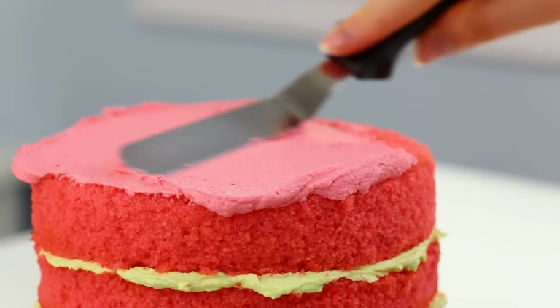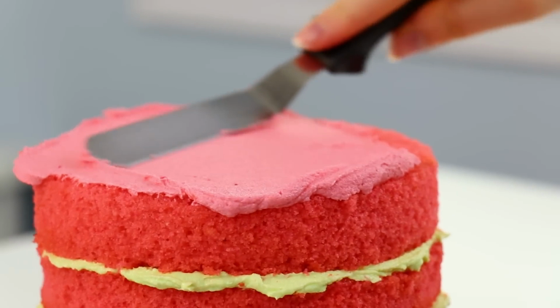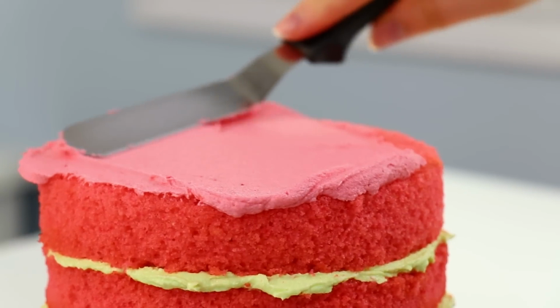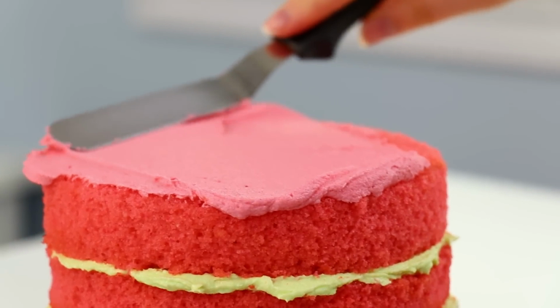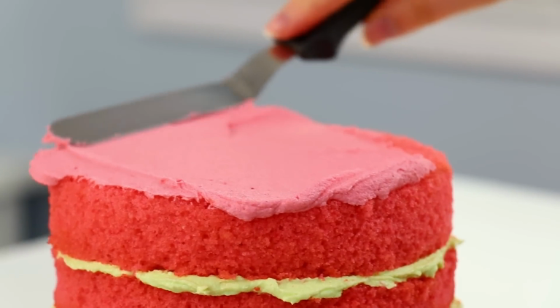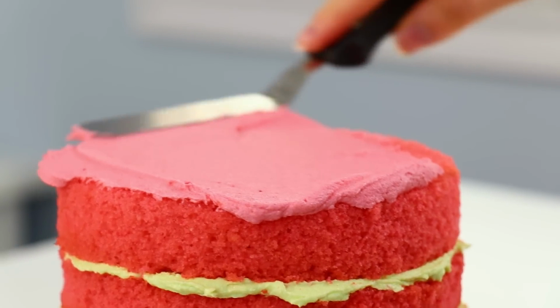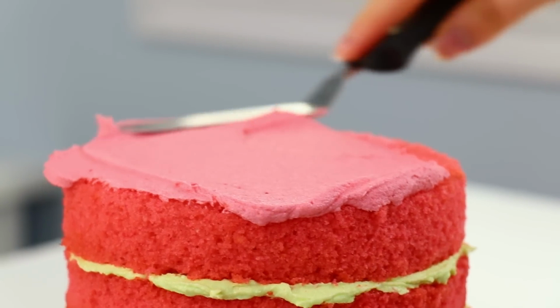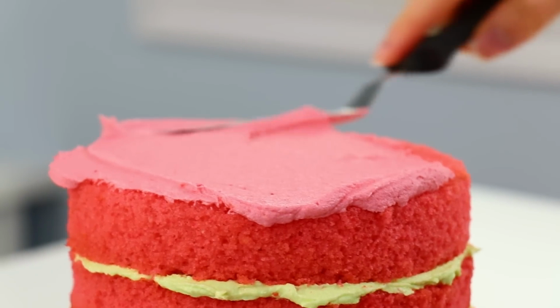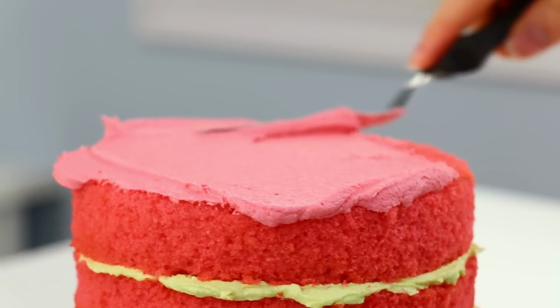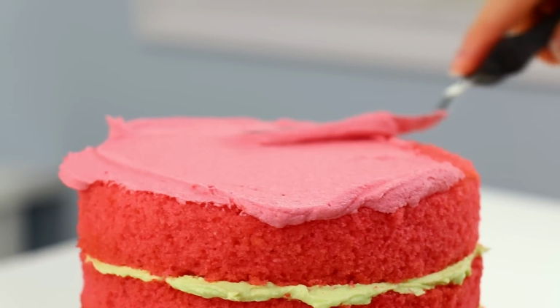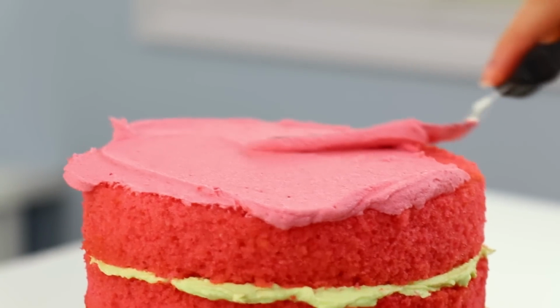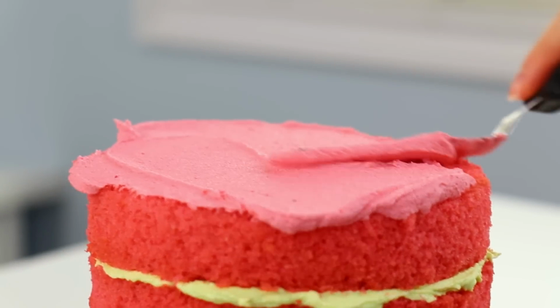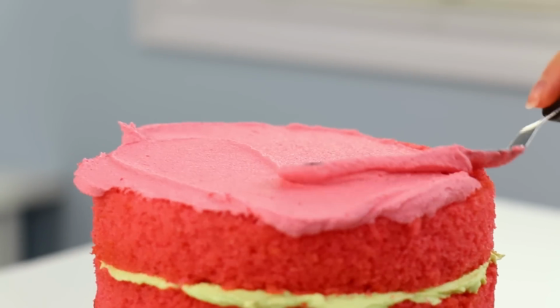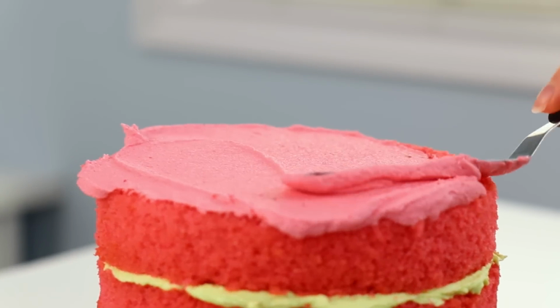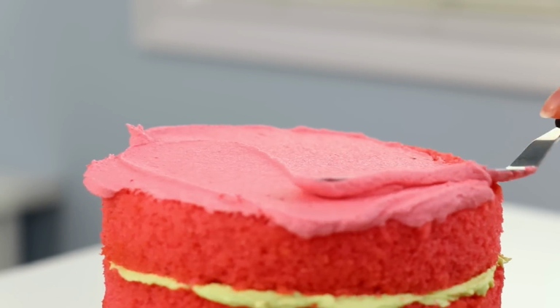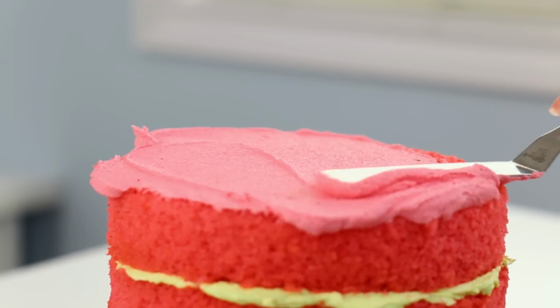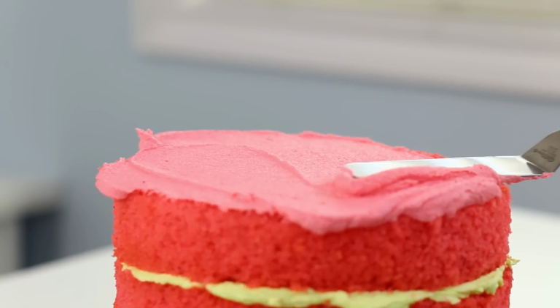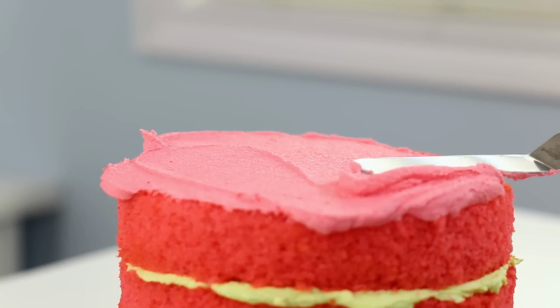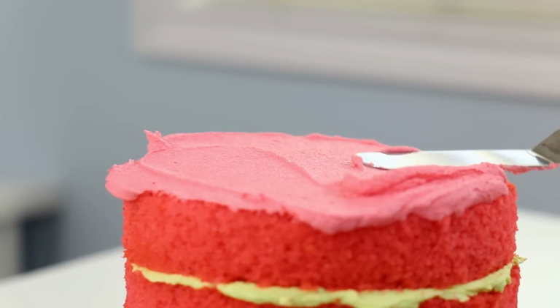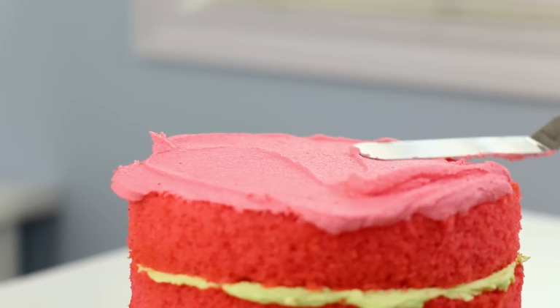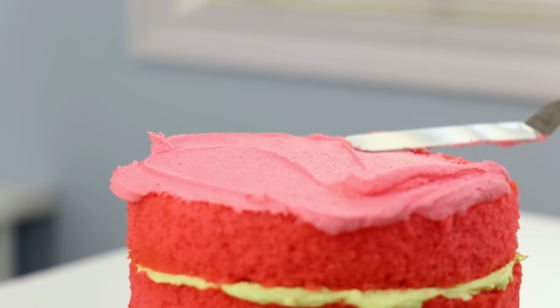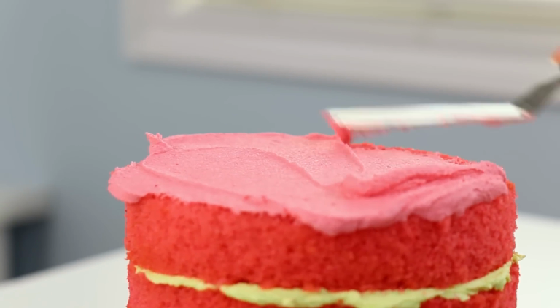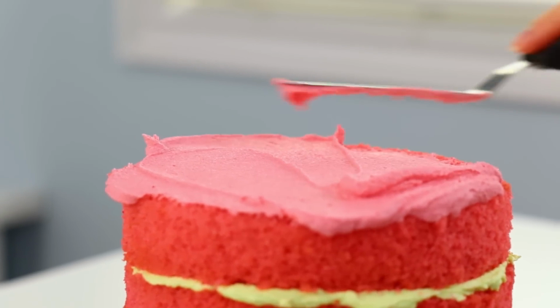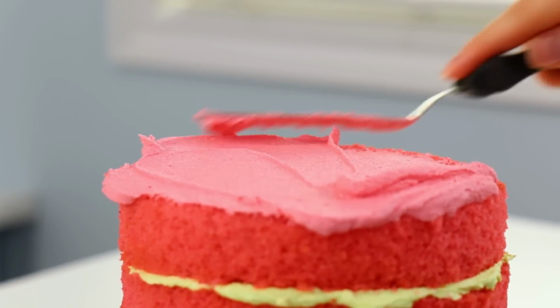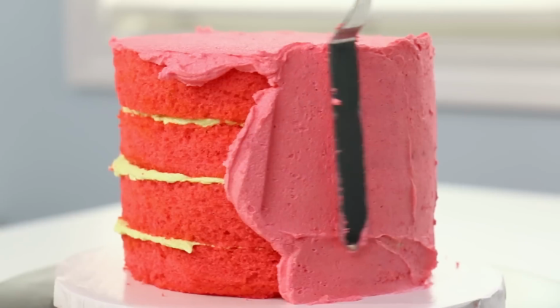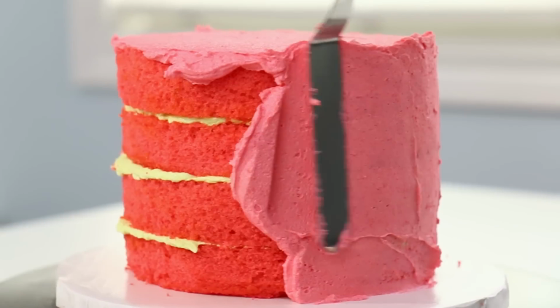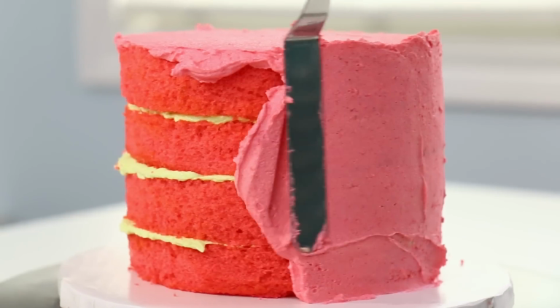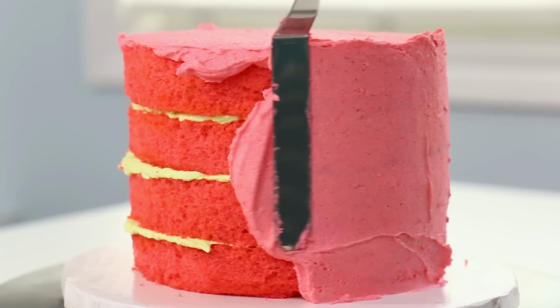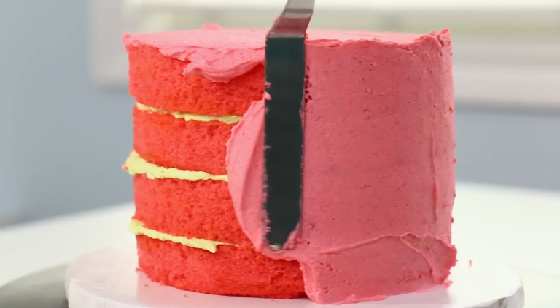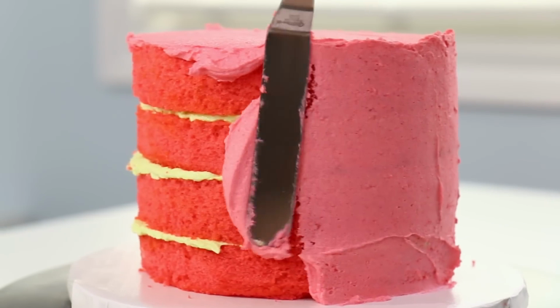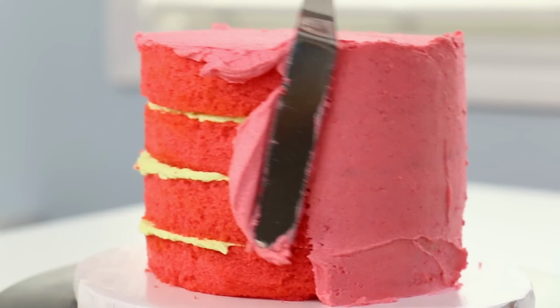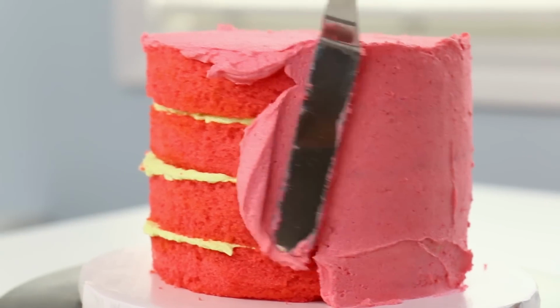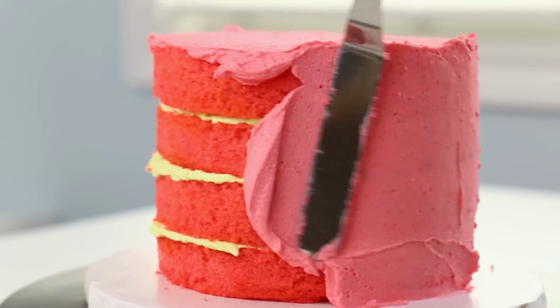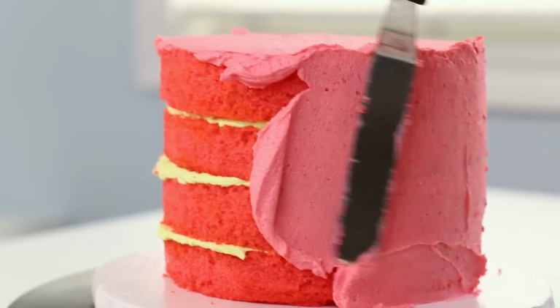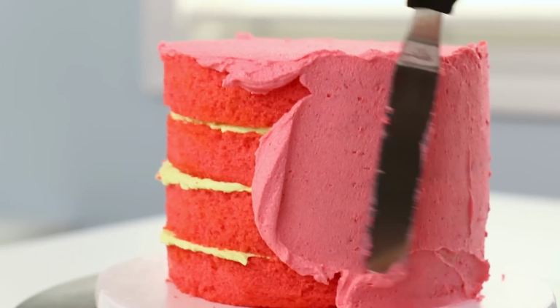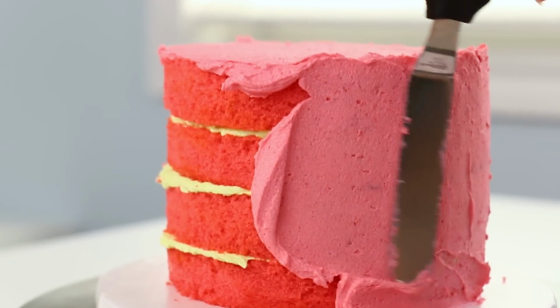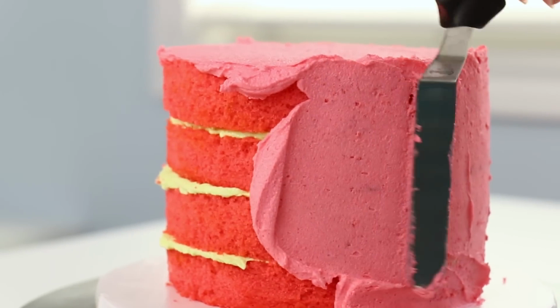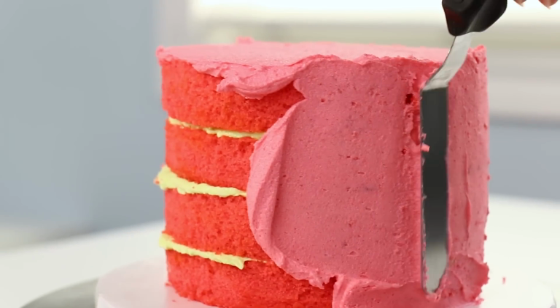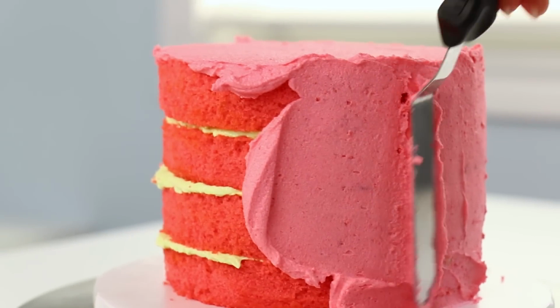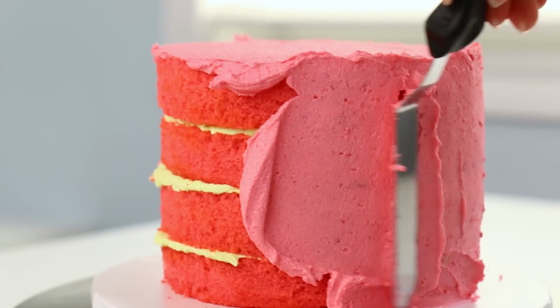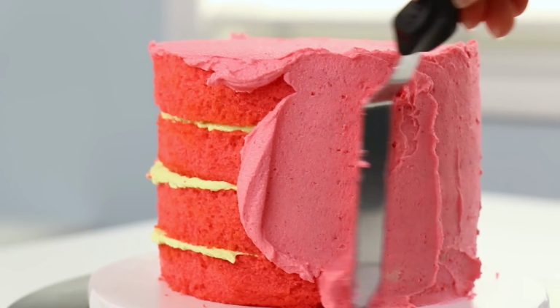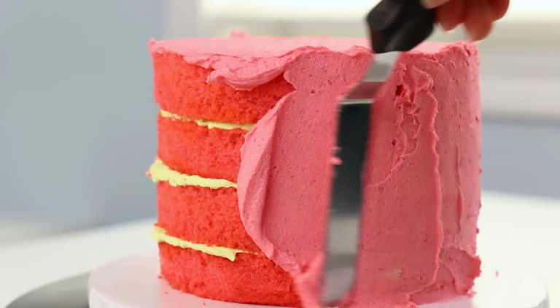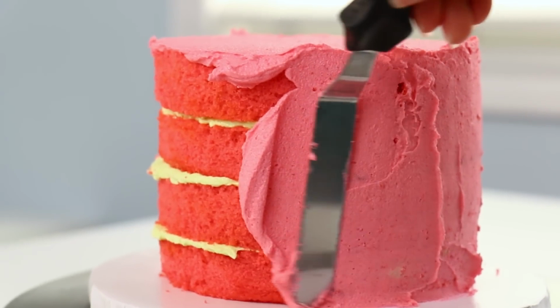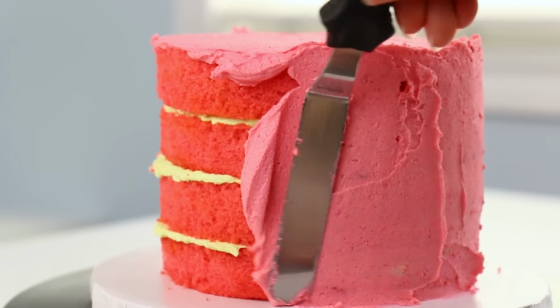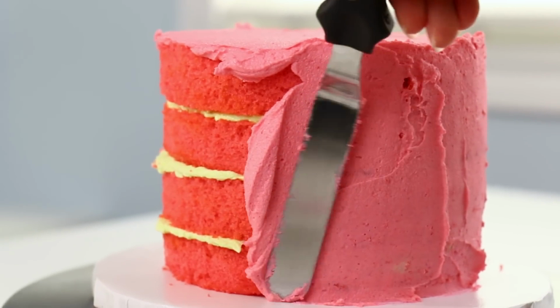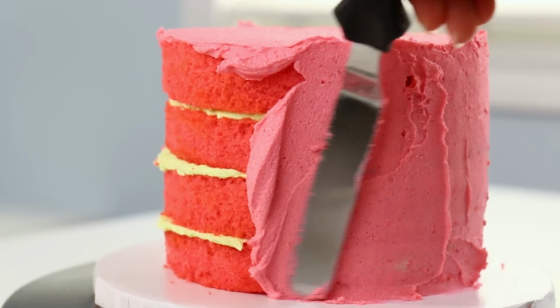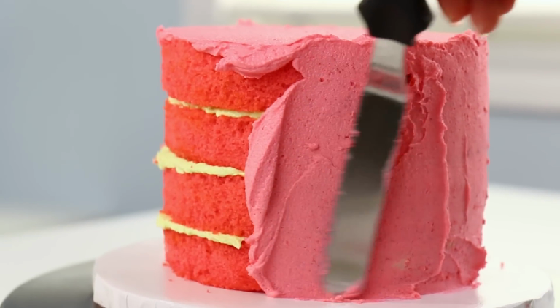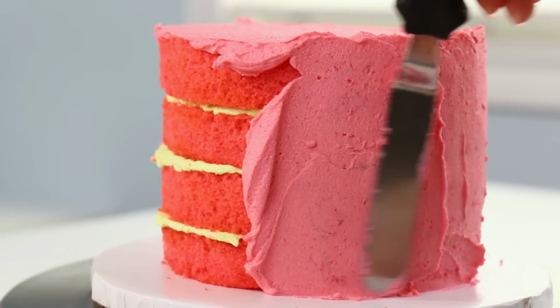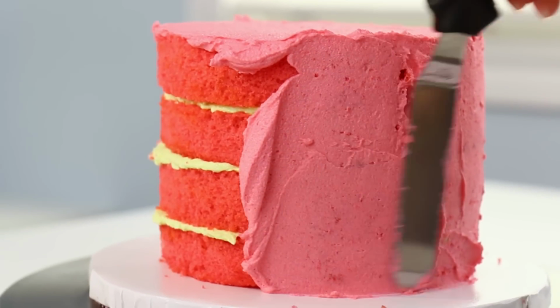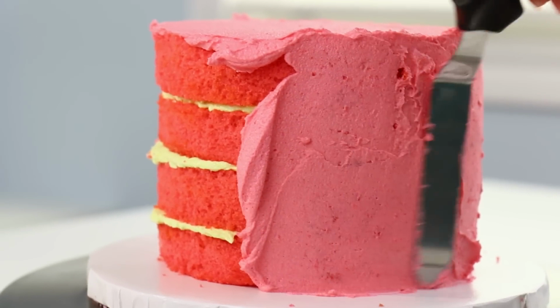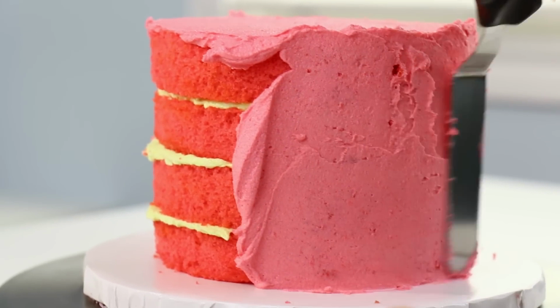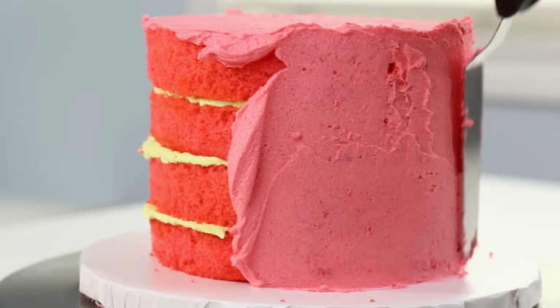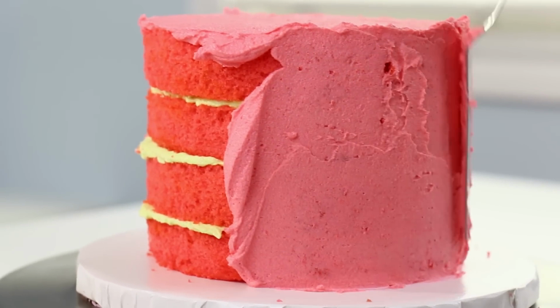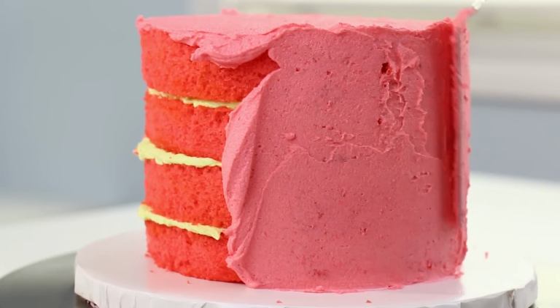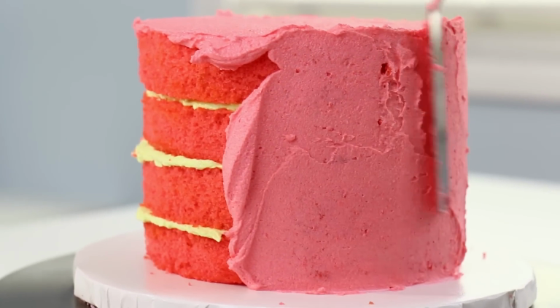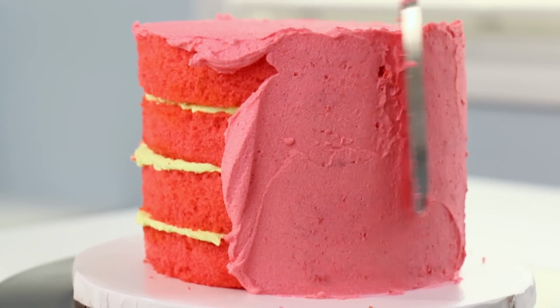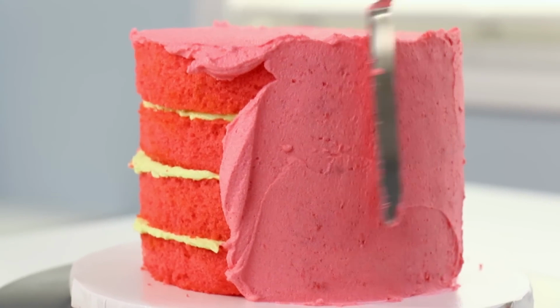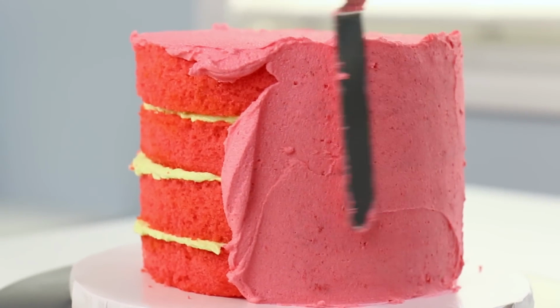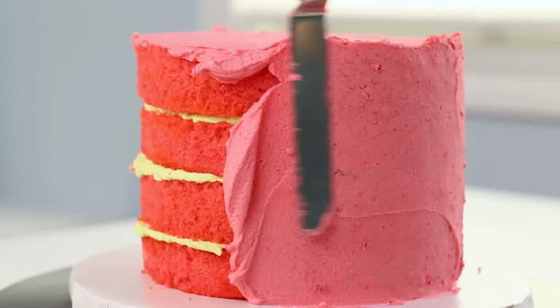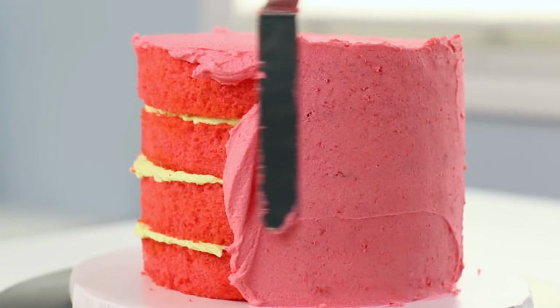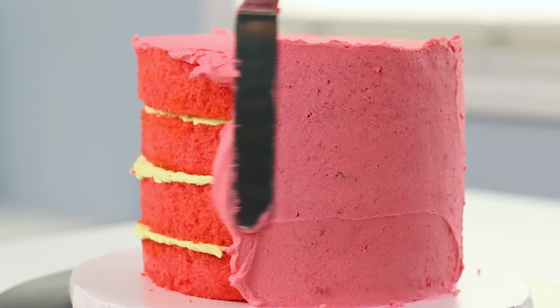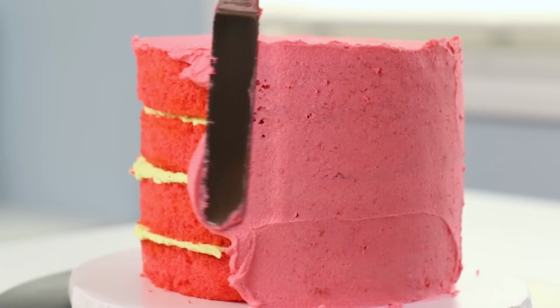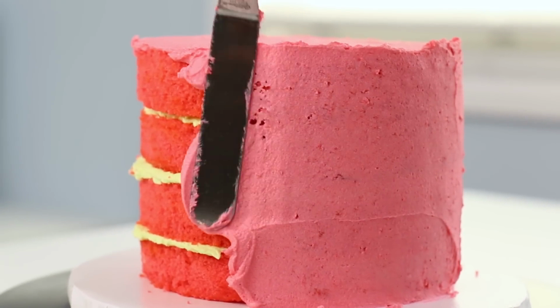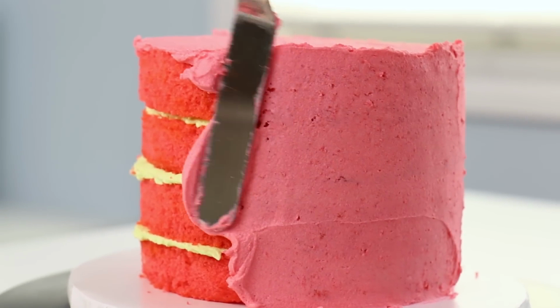When I made my icing for this cake, I actually made it a thinner consistency on purpose, so that I'm going to be able to blend the colors together really nicely.